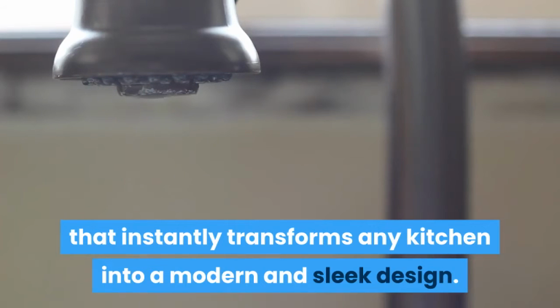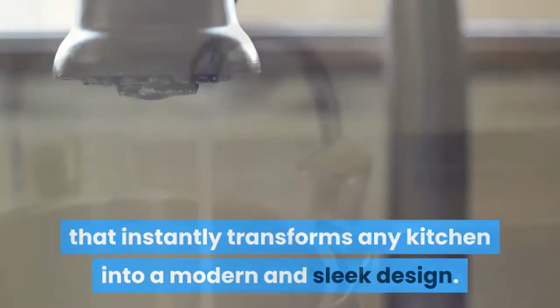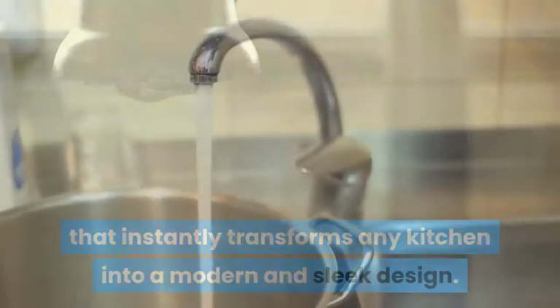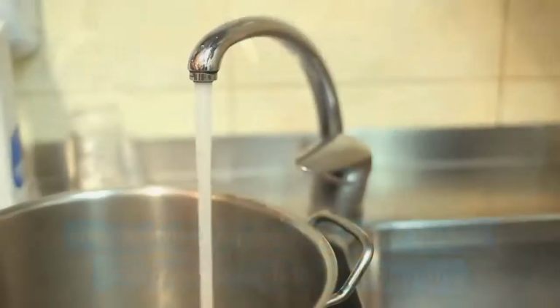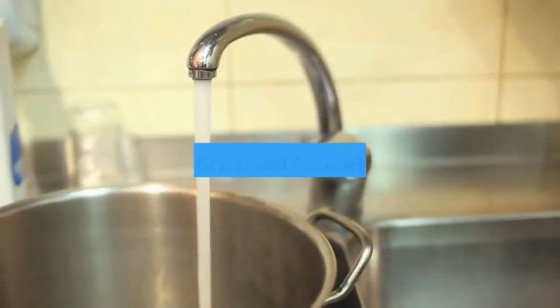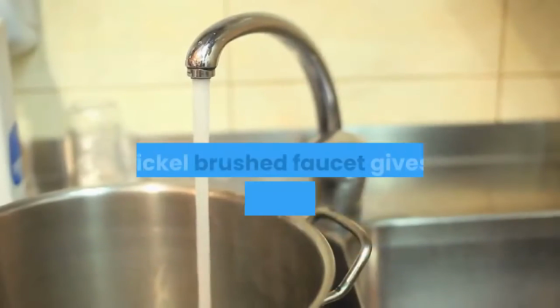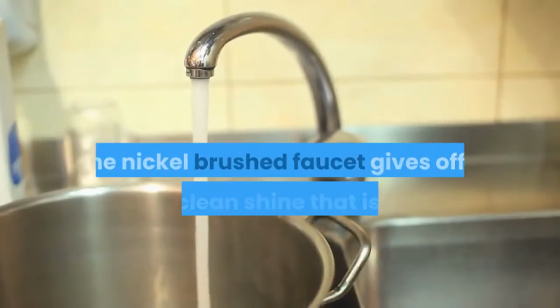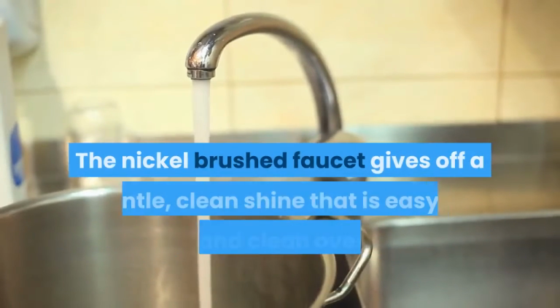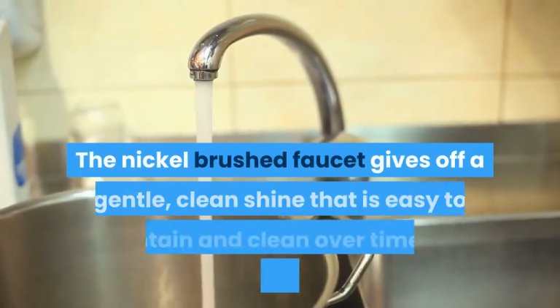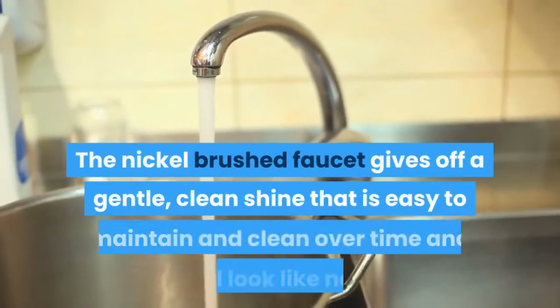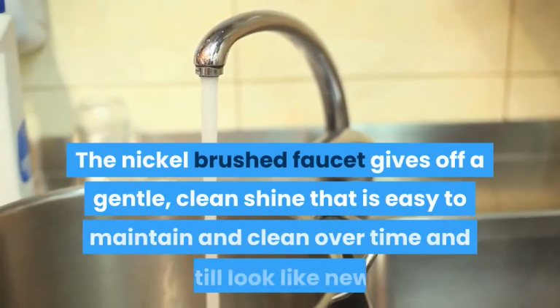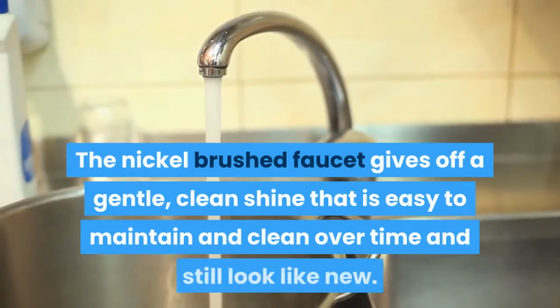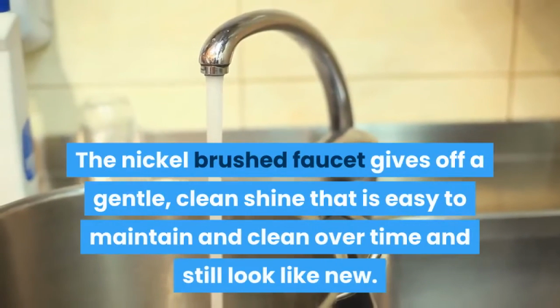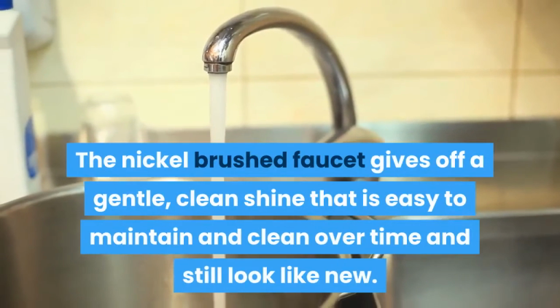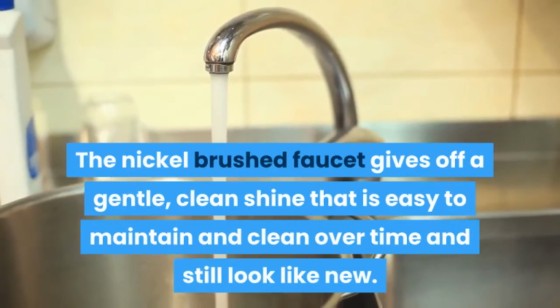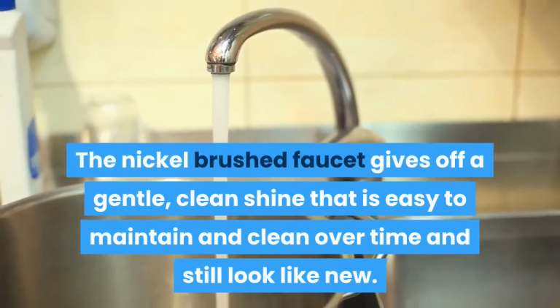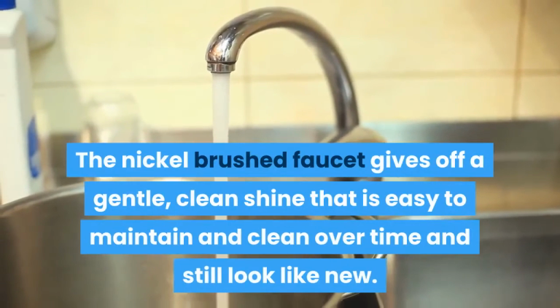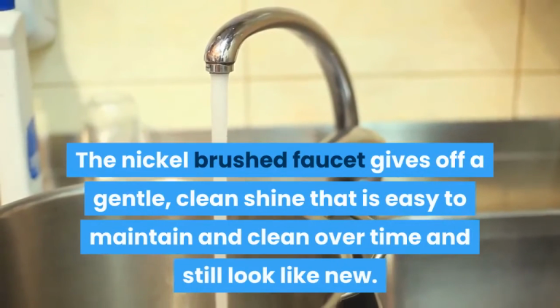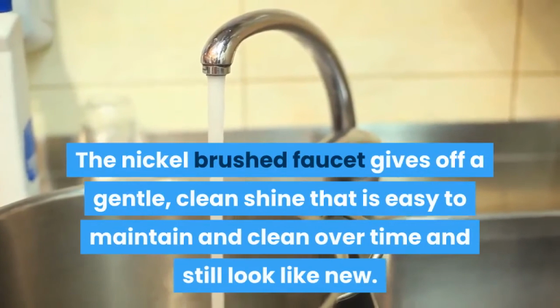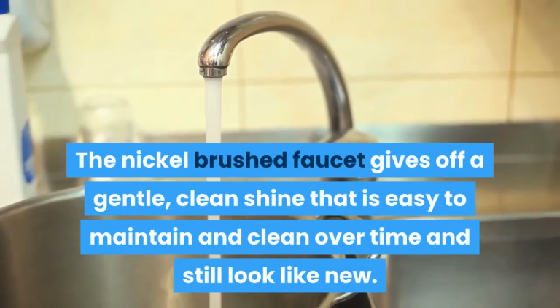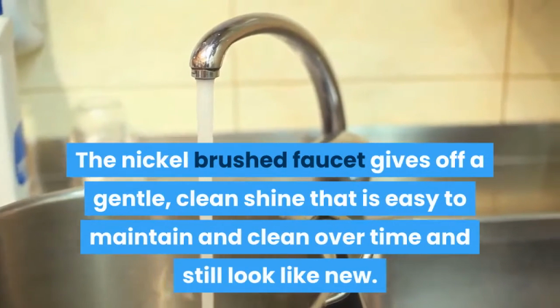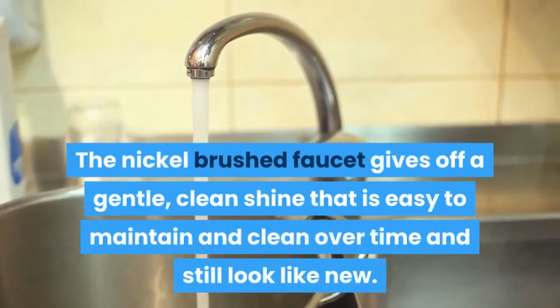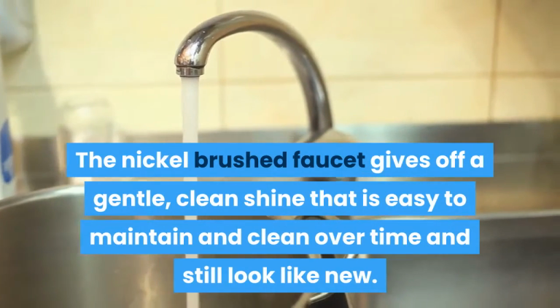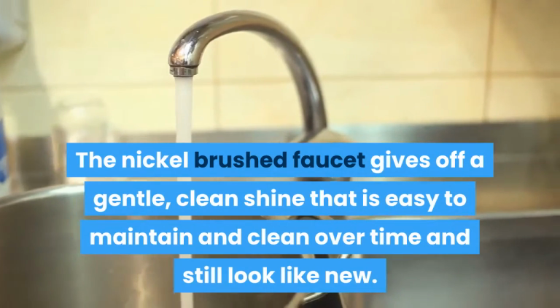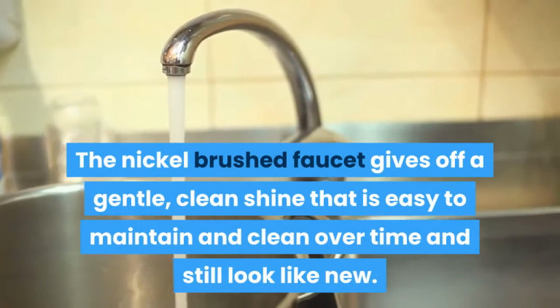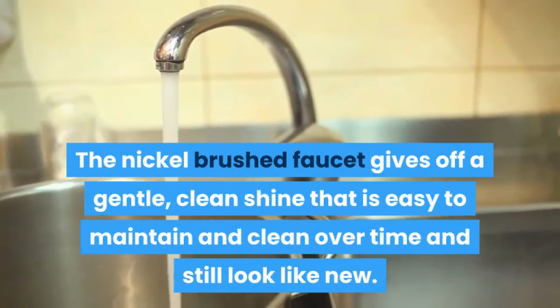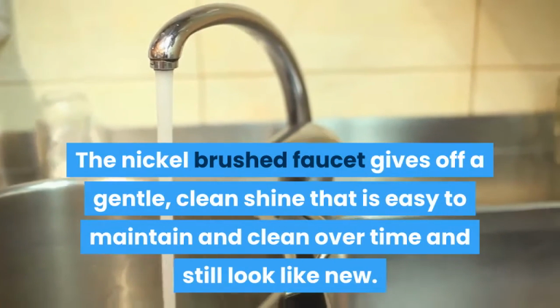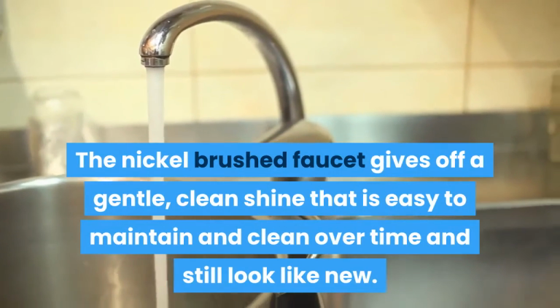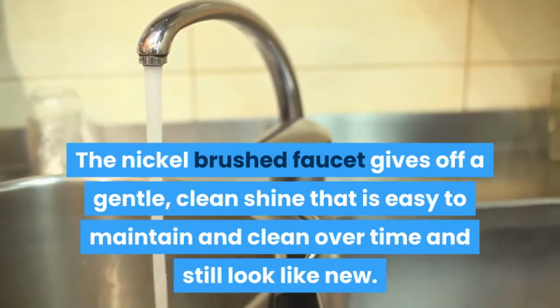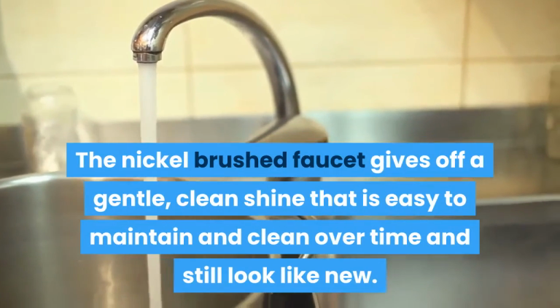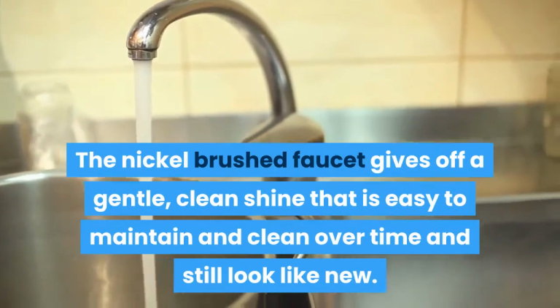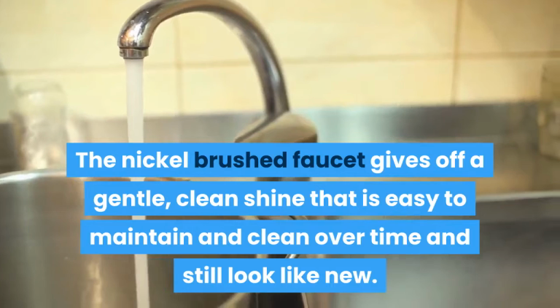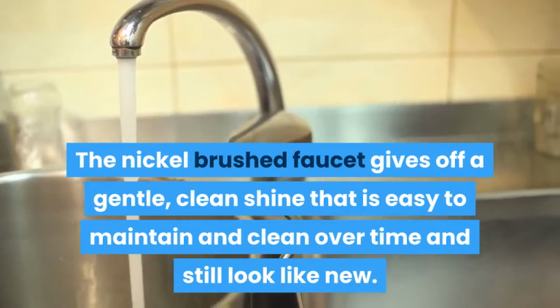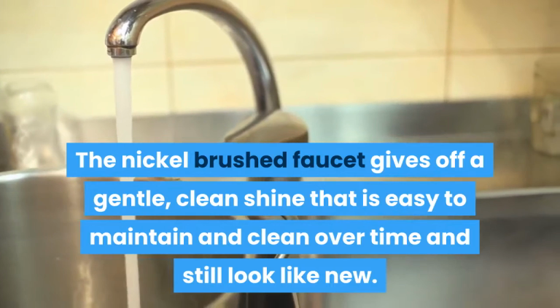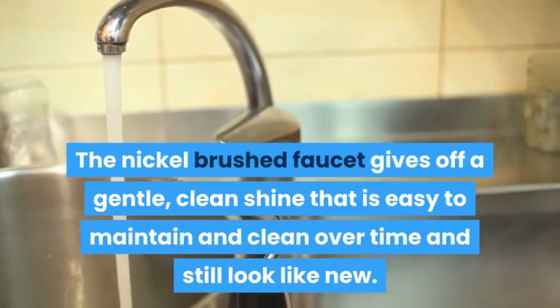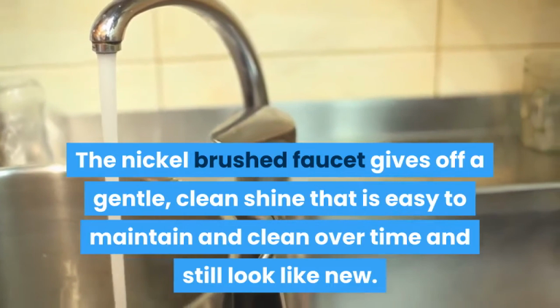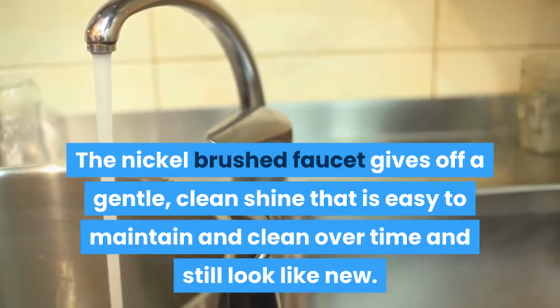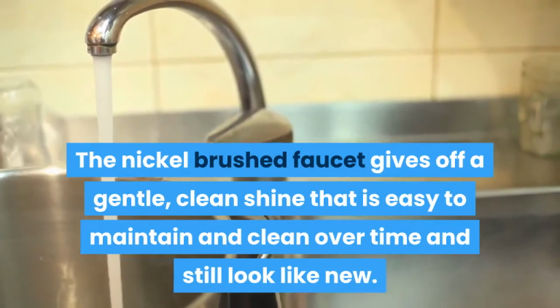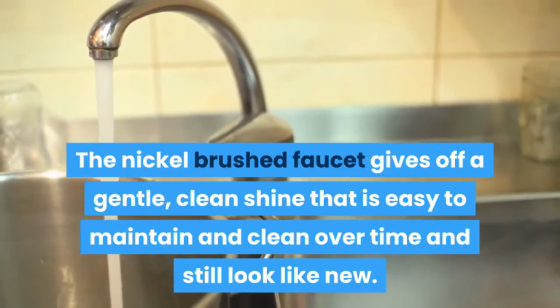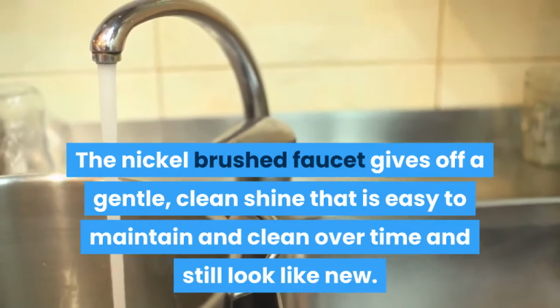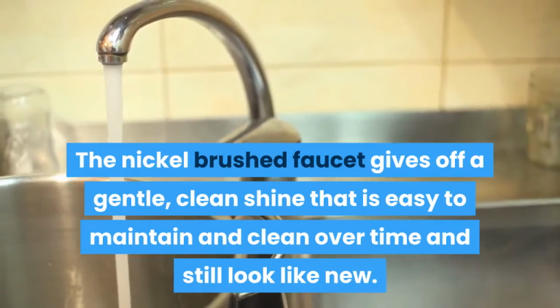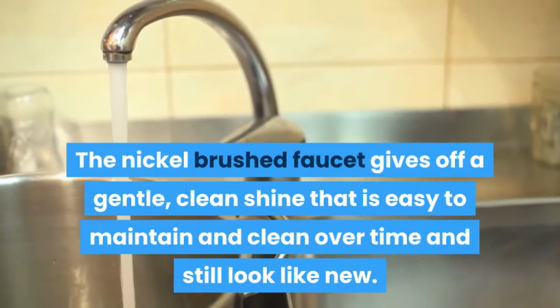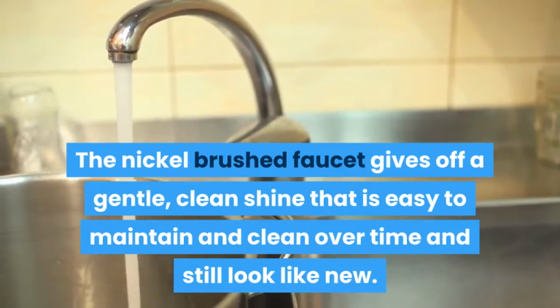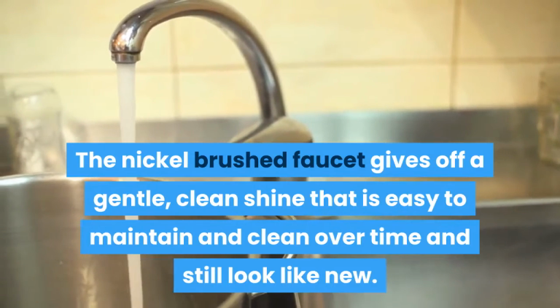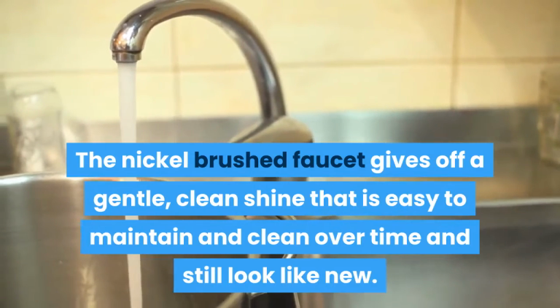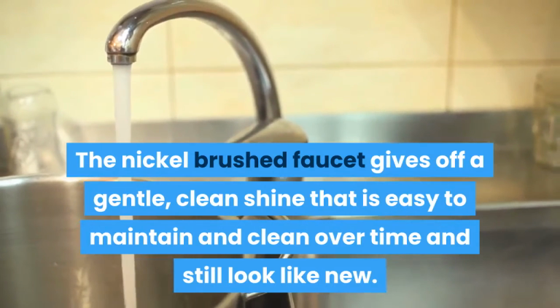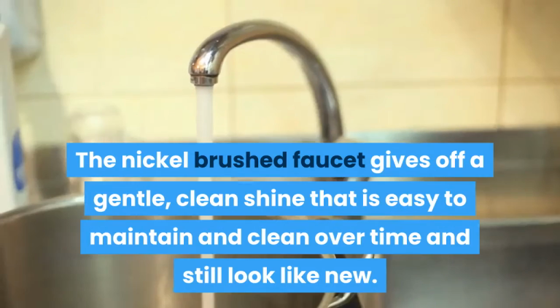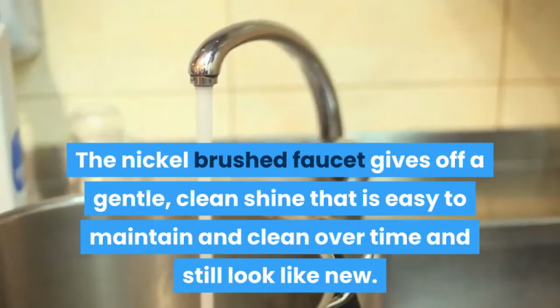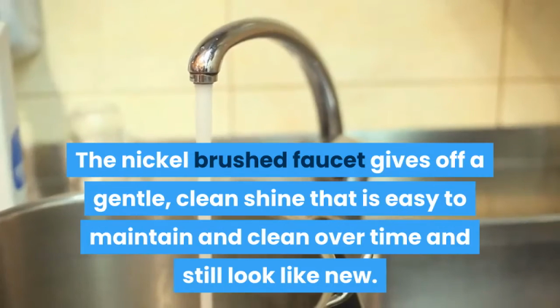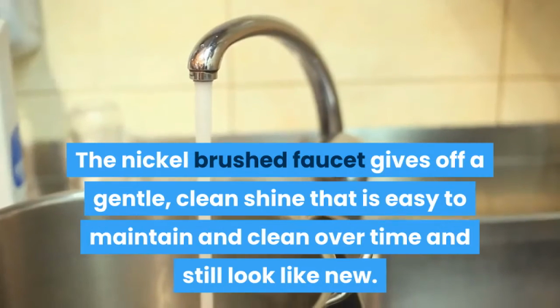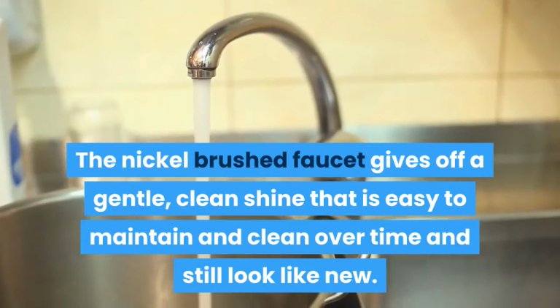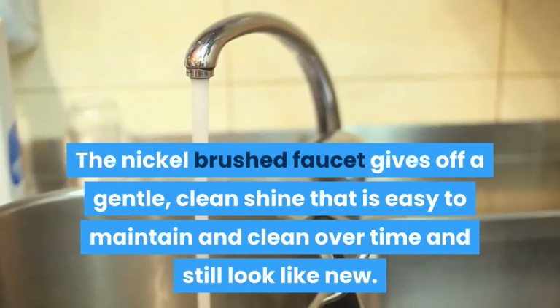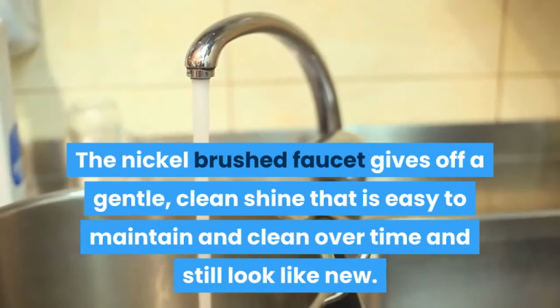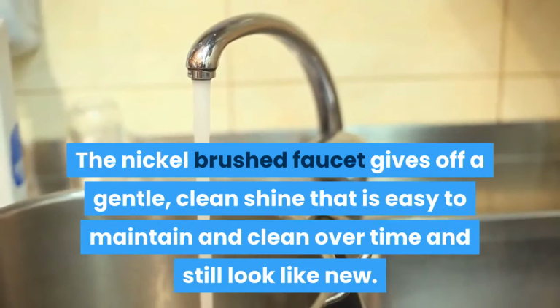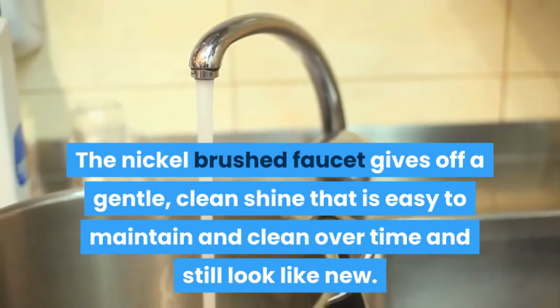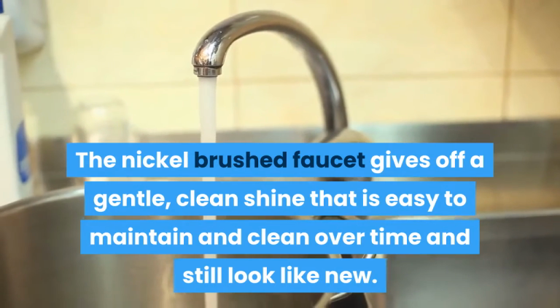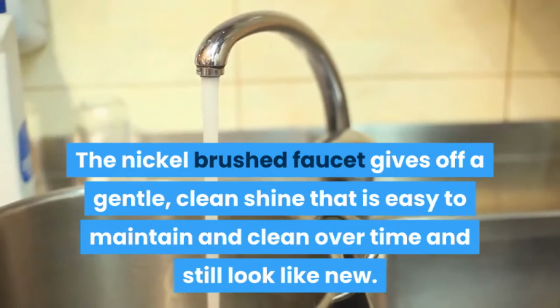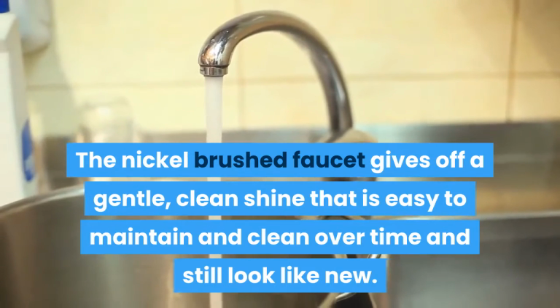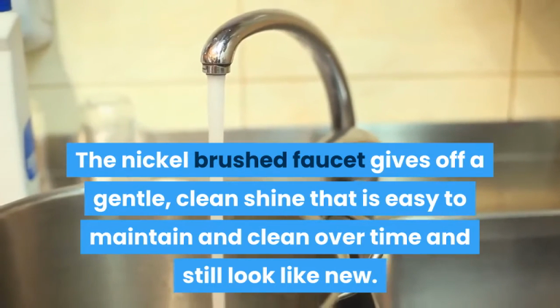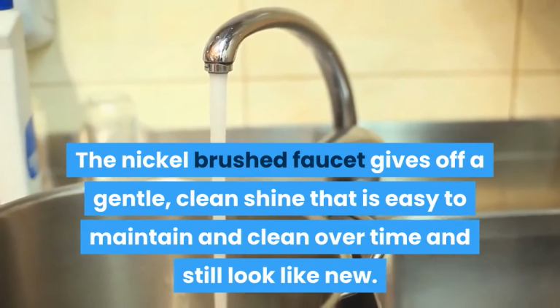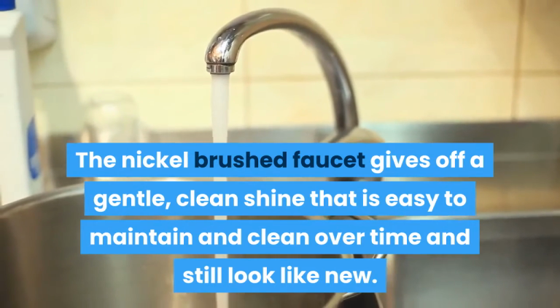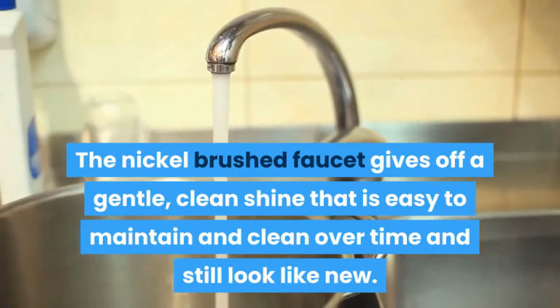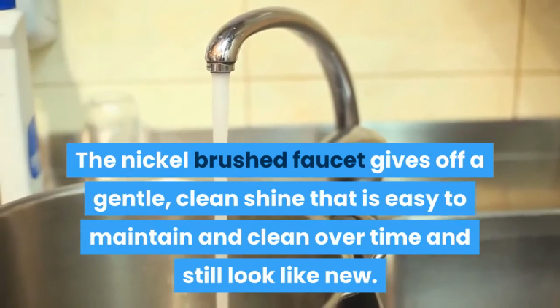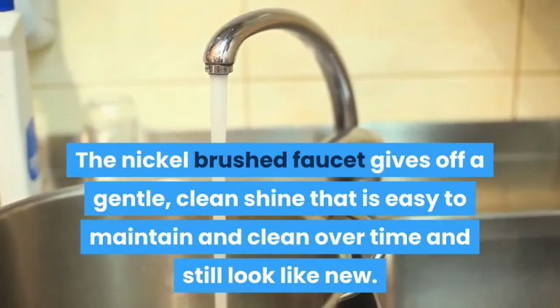The nickel brushed faucet gives off a gentle, clean shine that is easy to maintain and clean over time and still look like new.